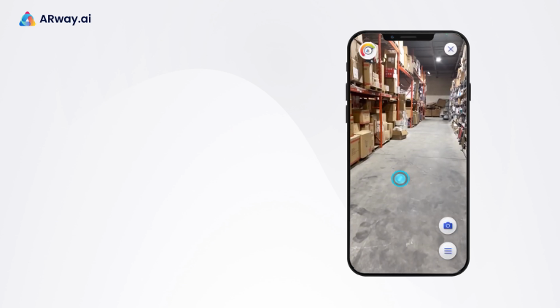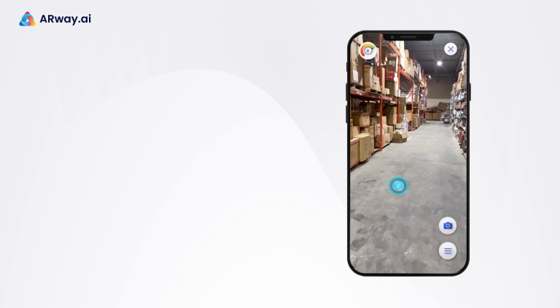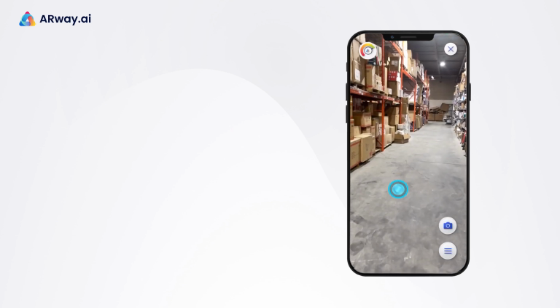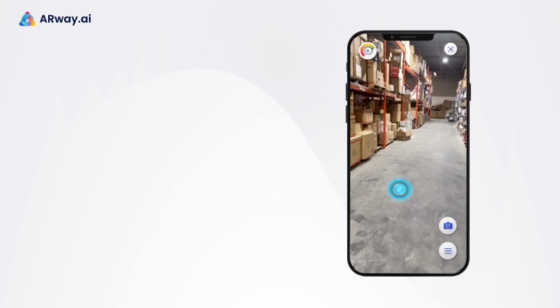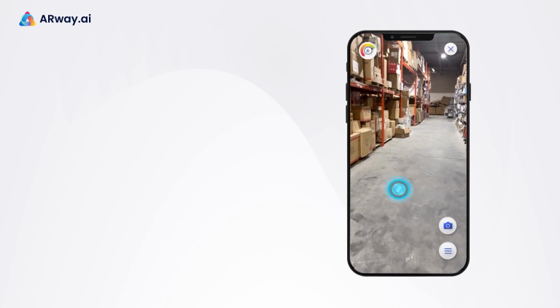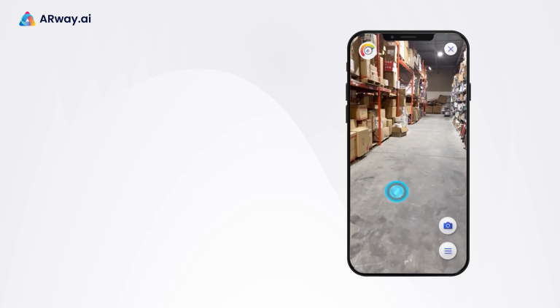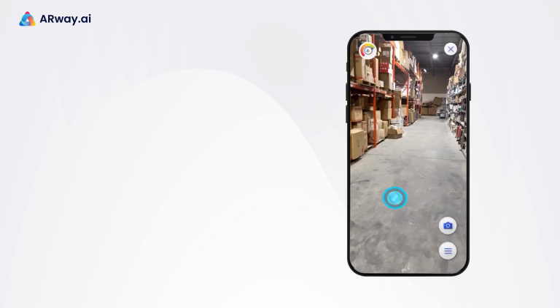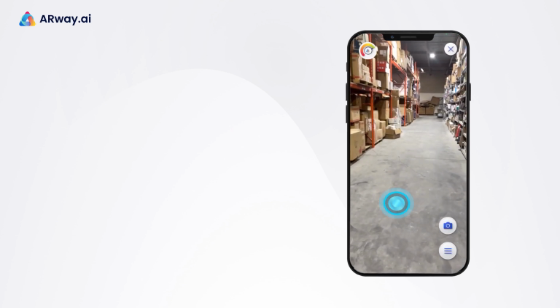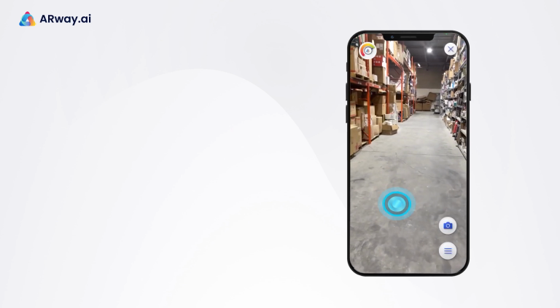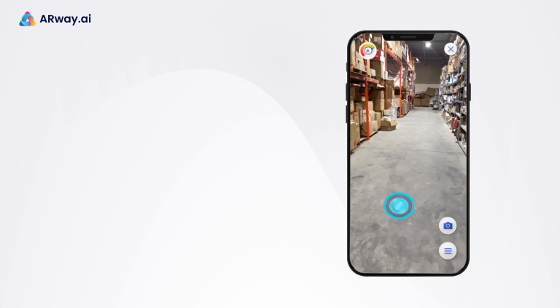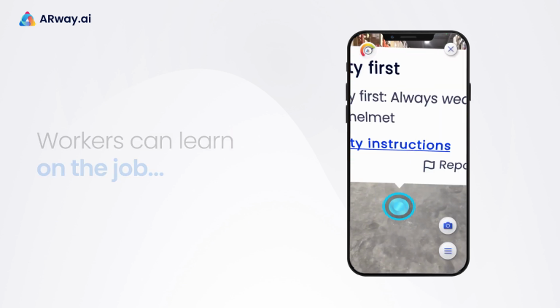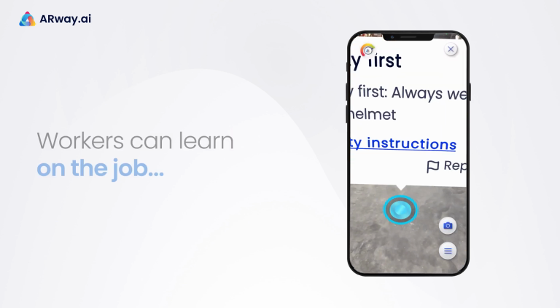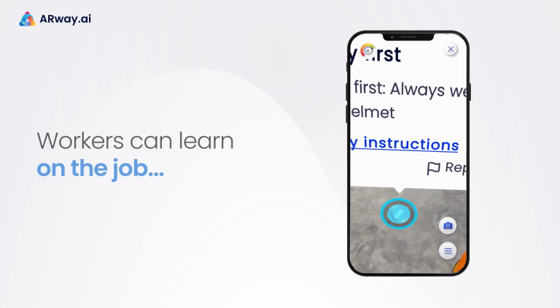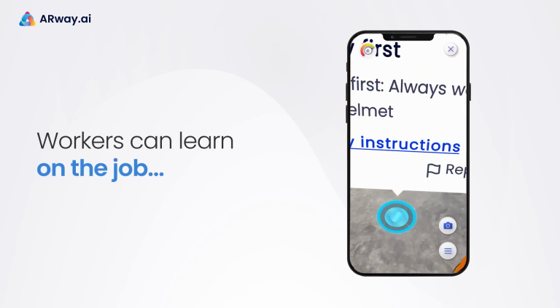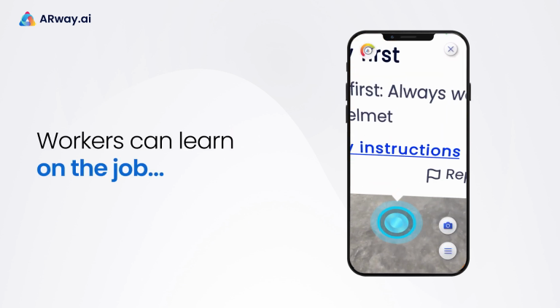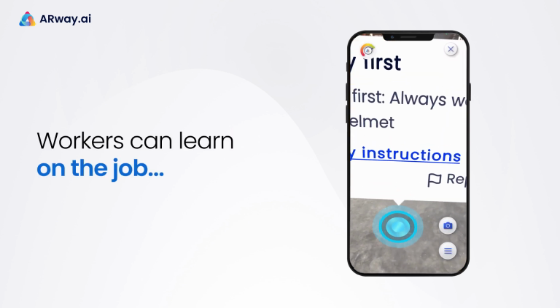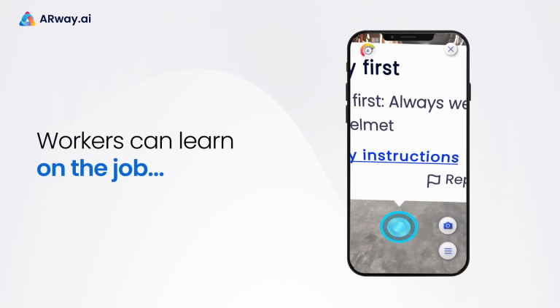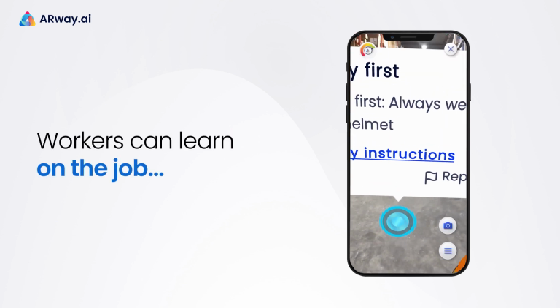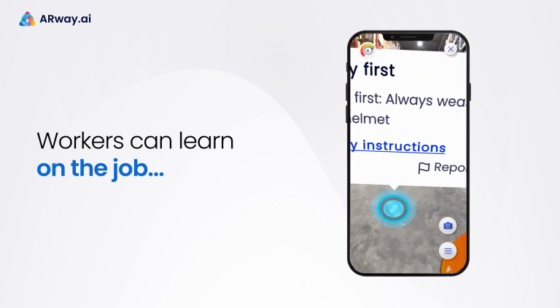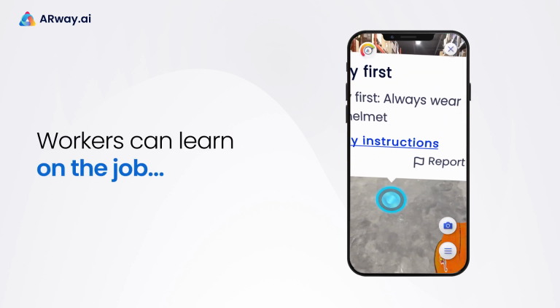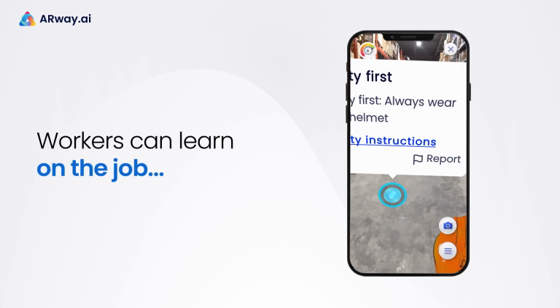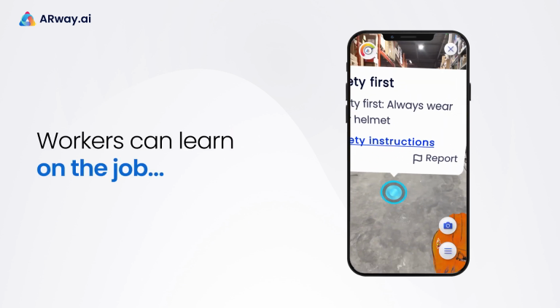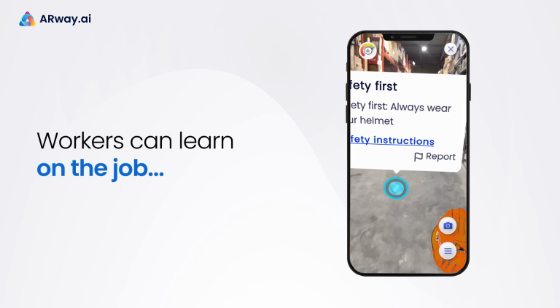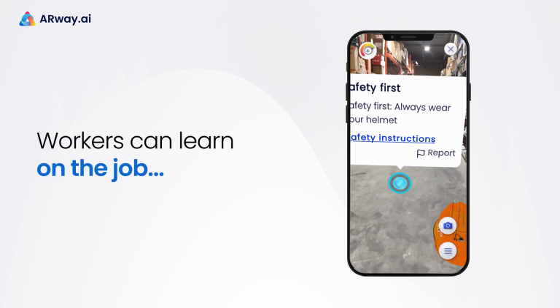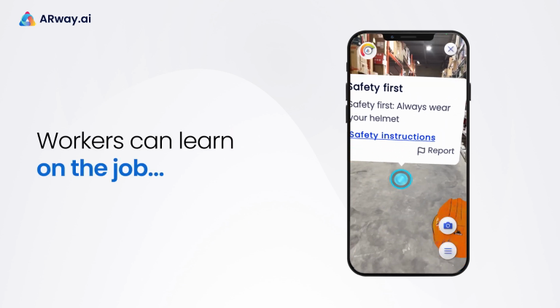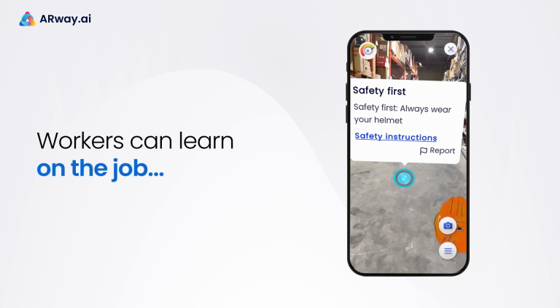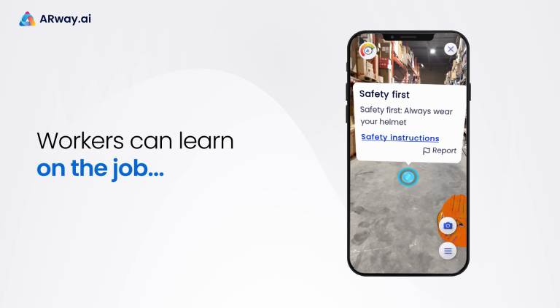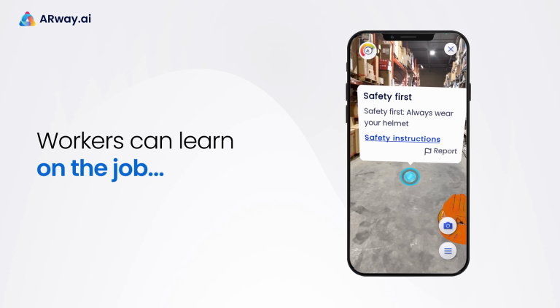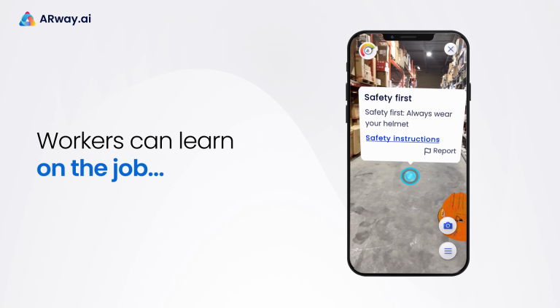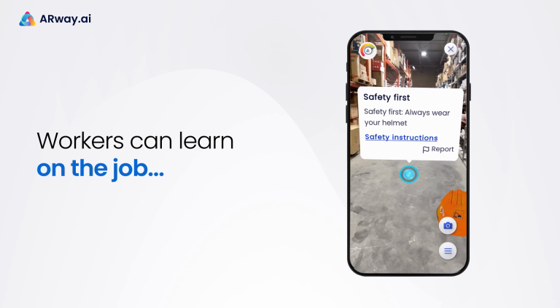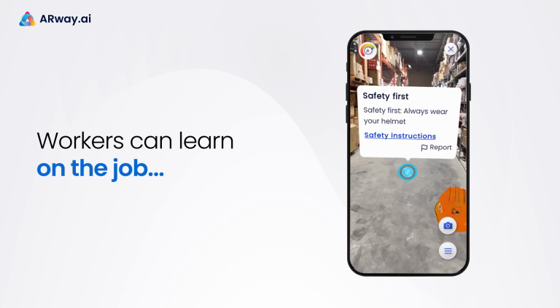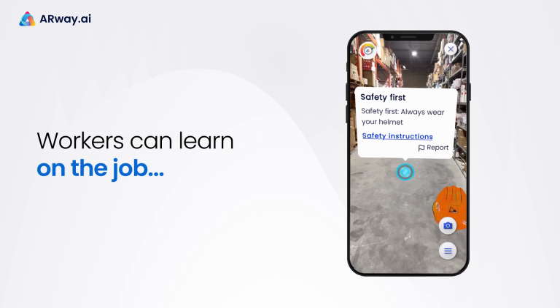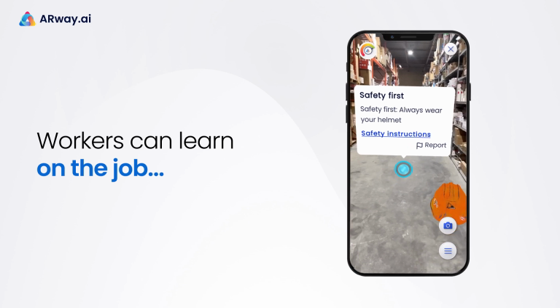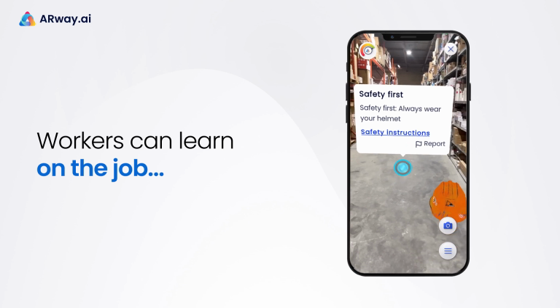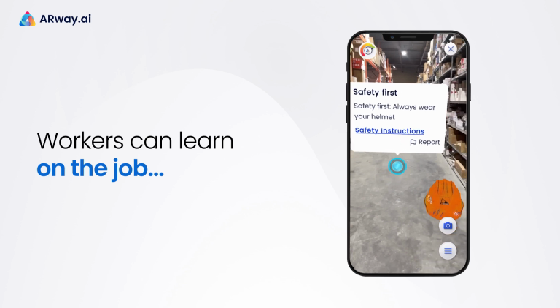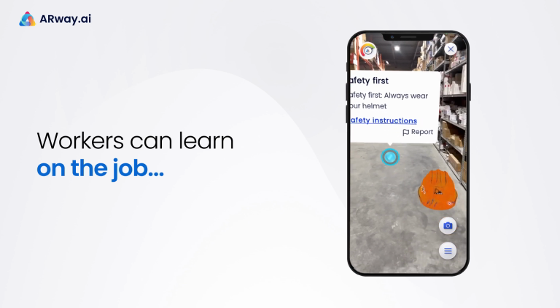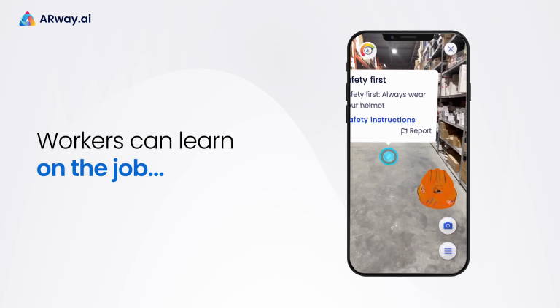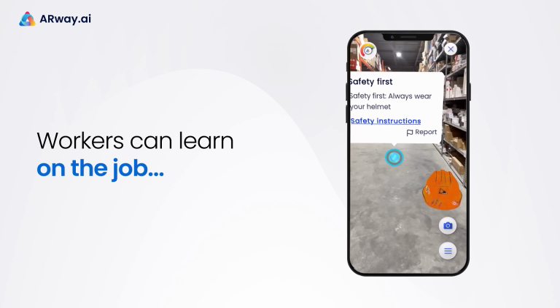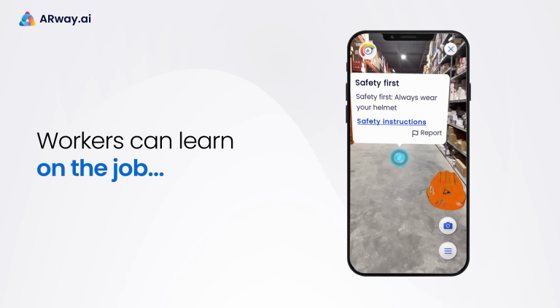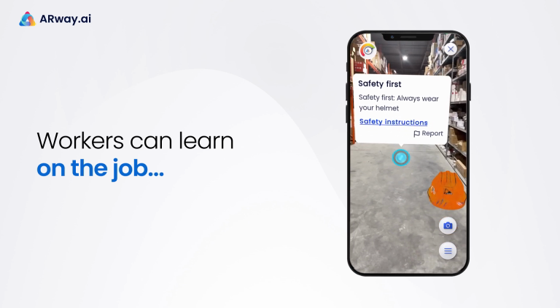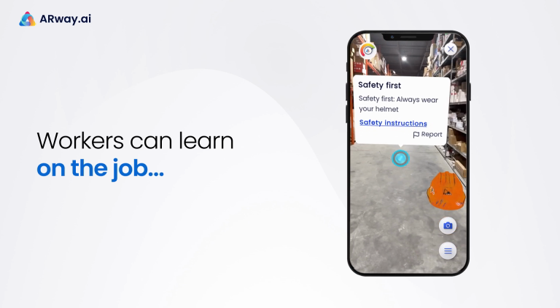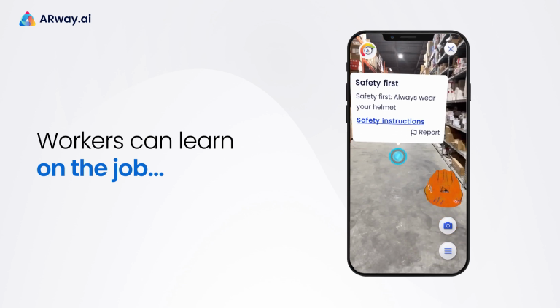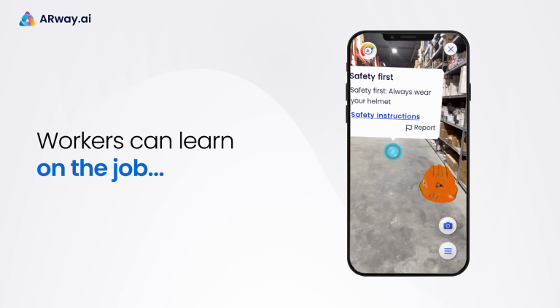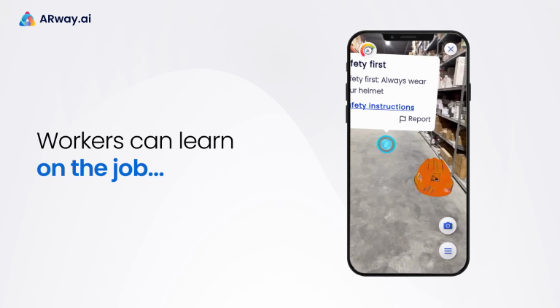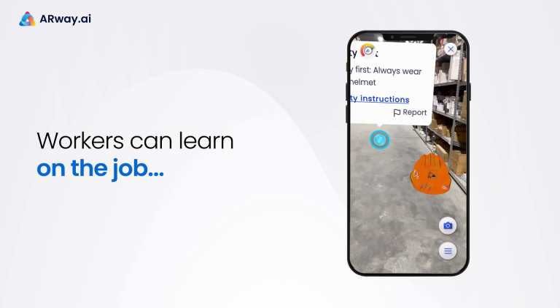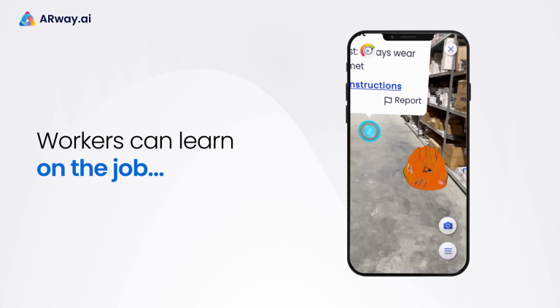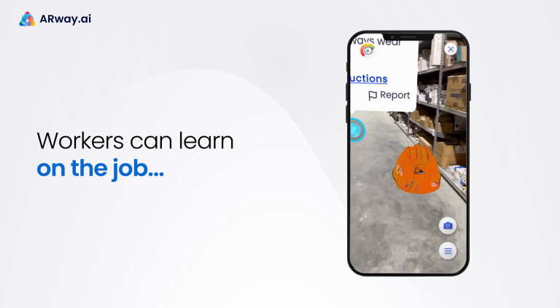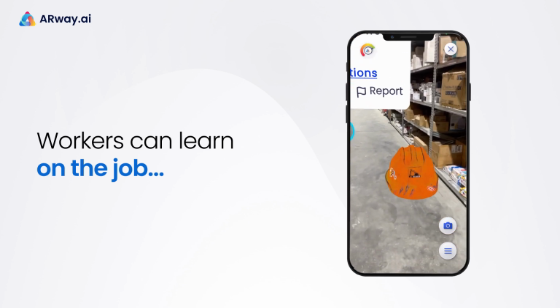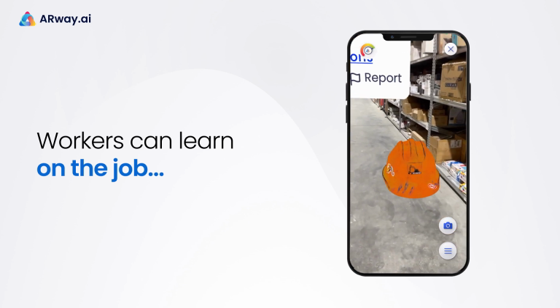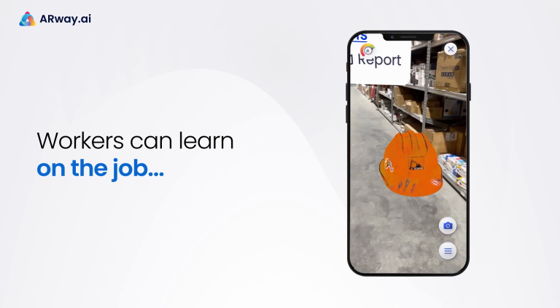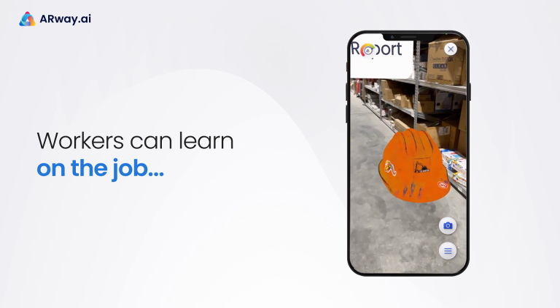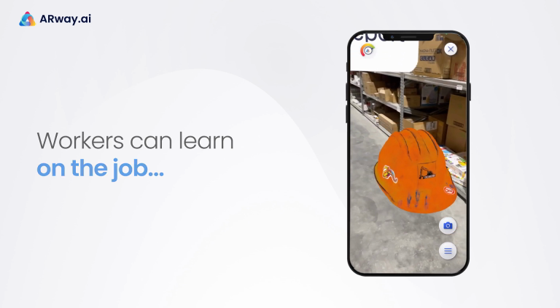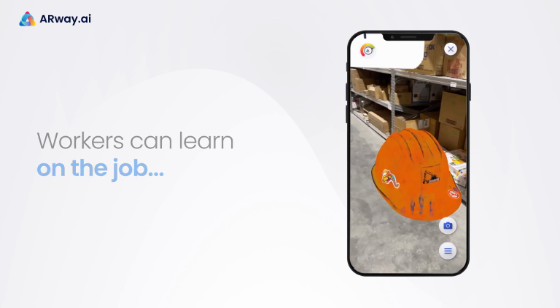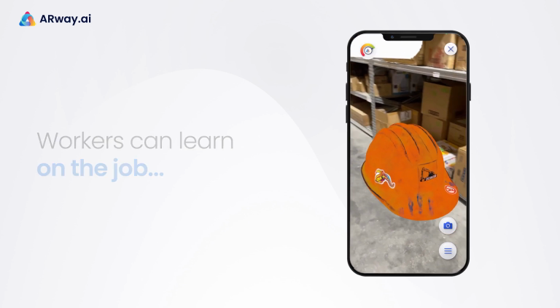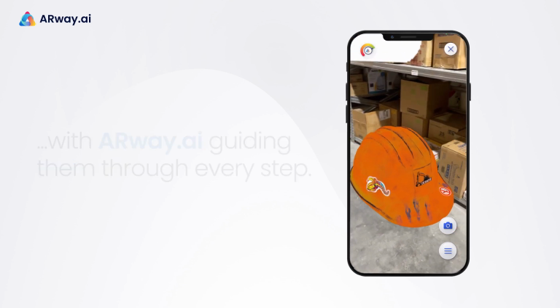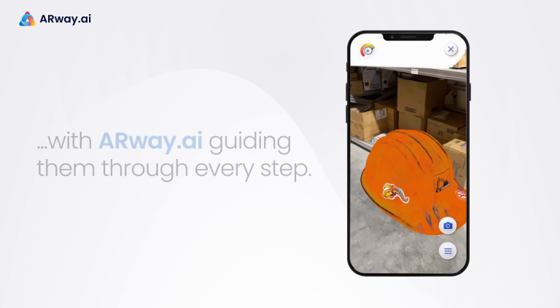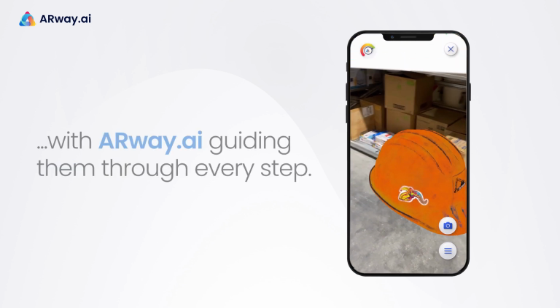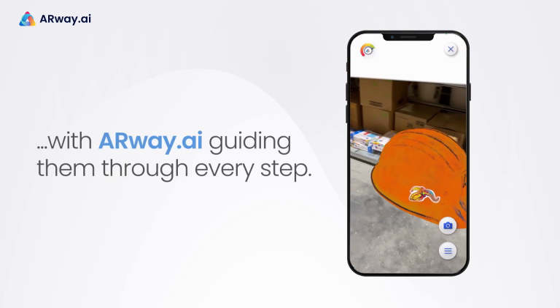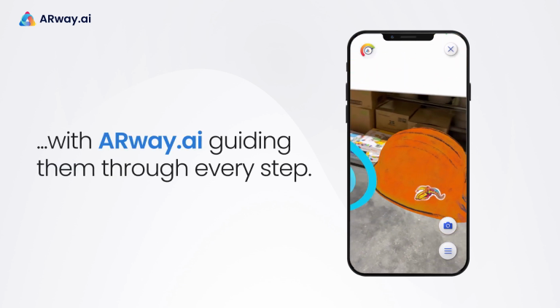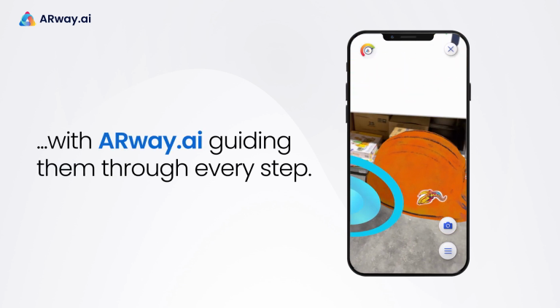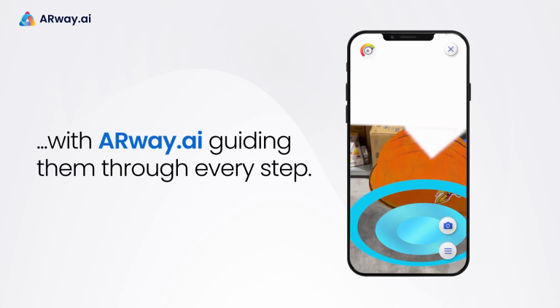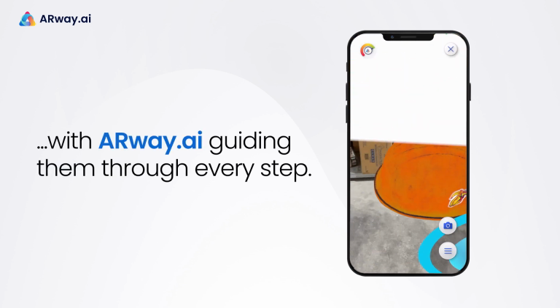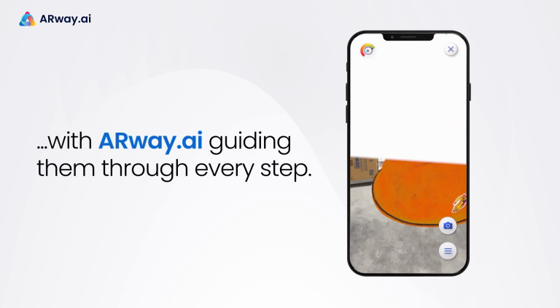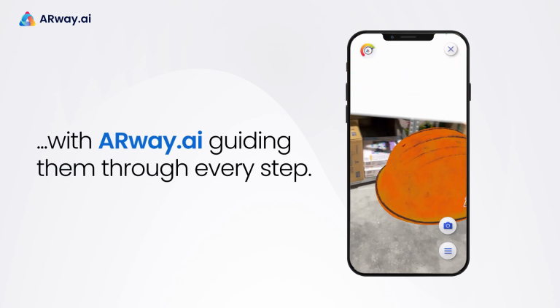Eliminate the need for extensive training sessions, as workers can learn on the job with ARWay guiding them through every step.